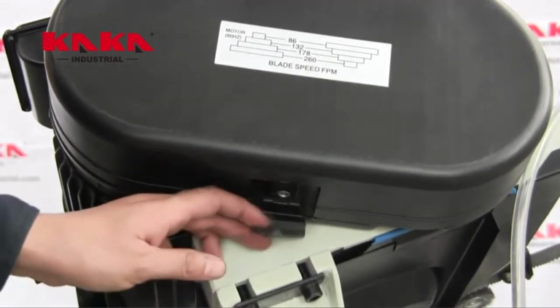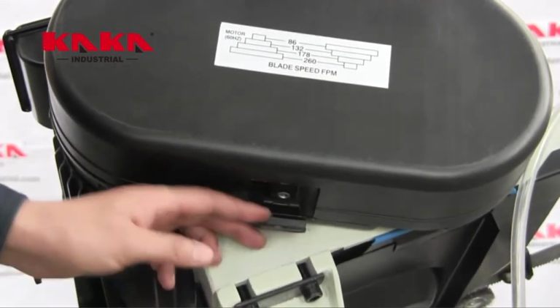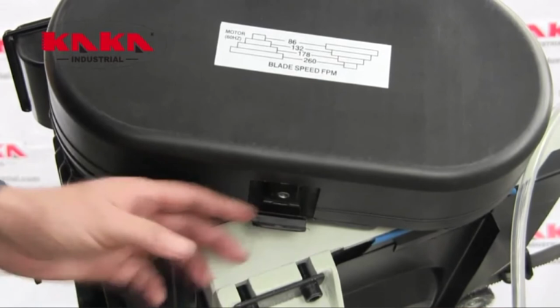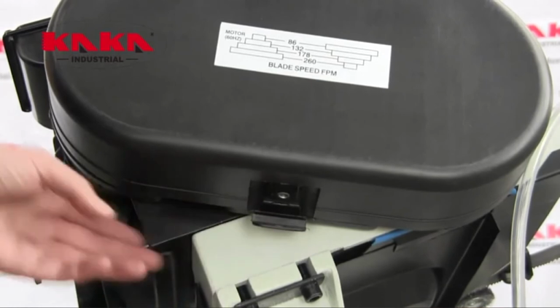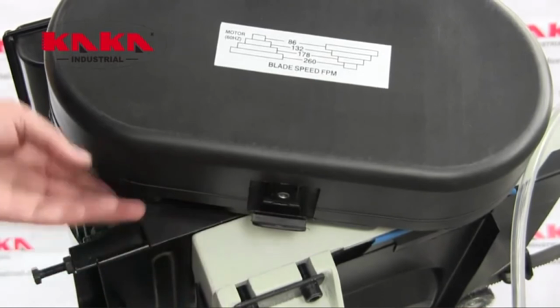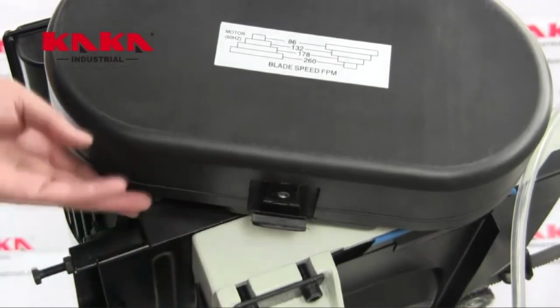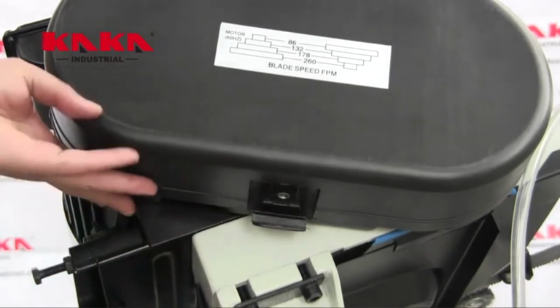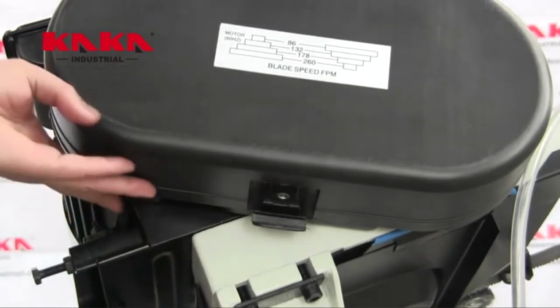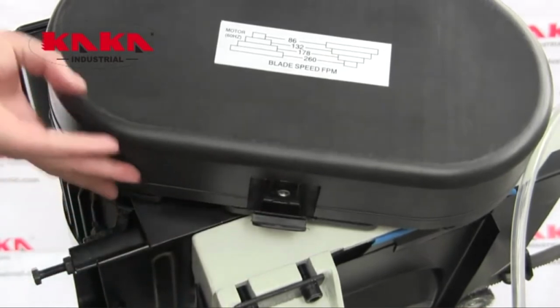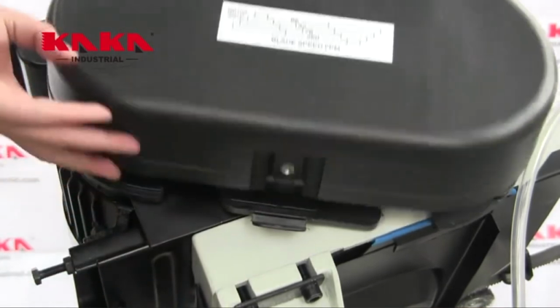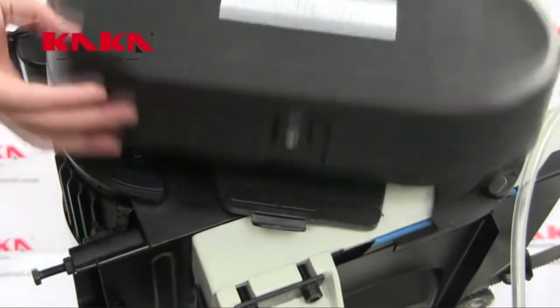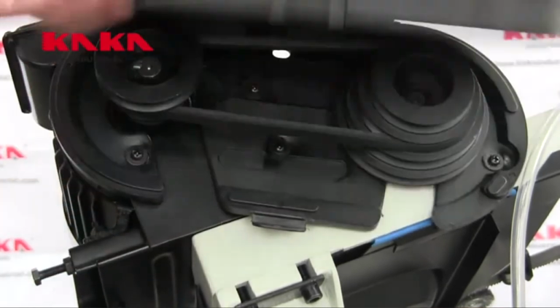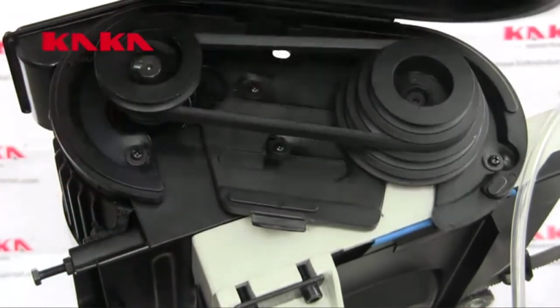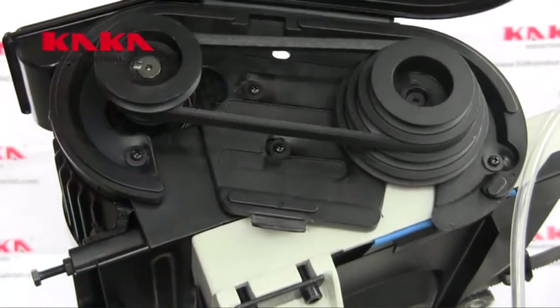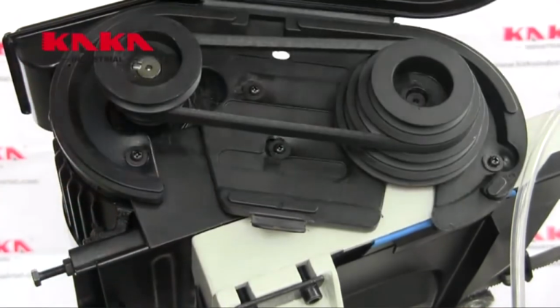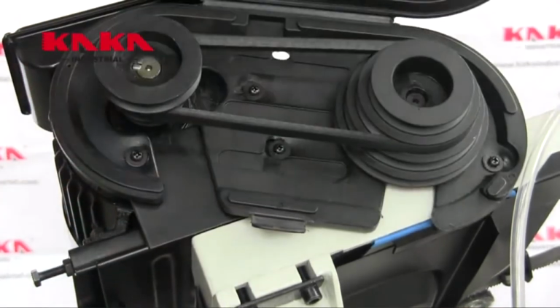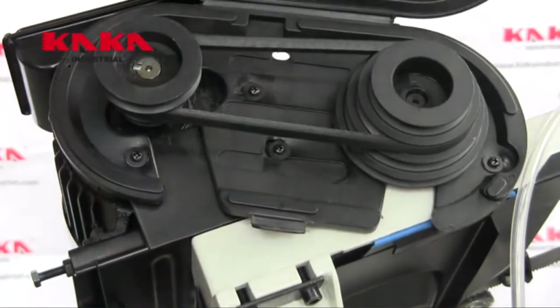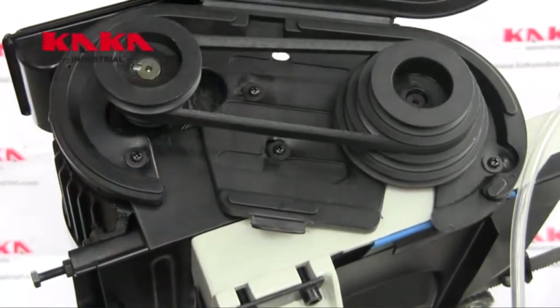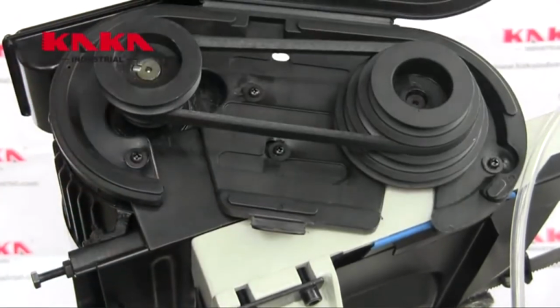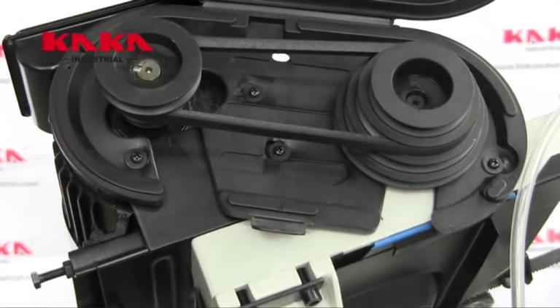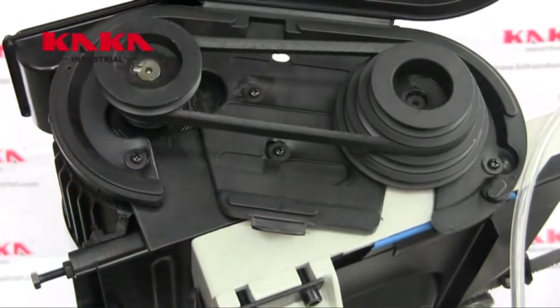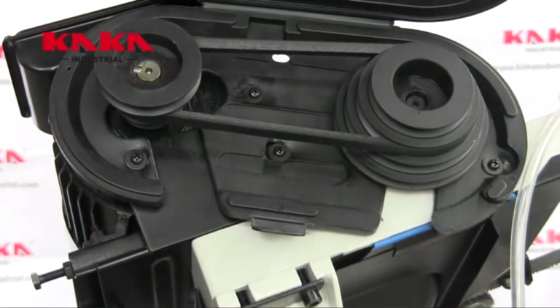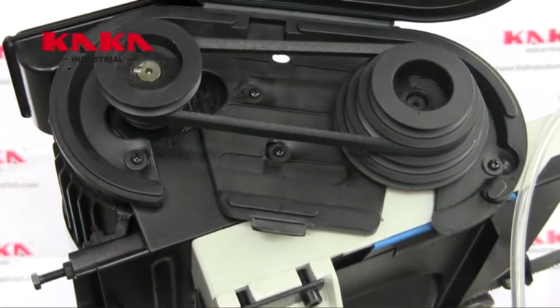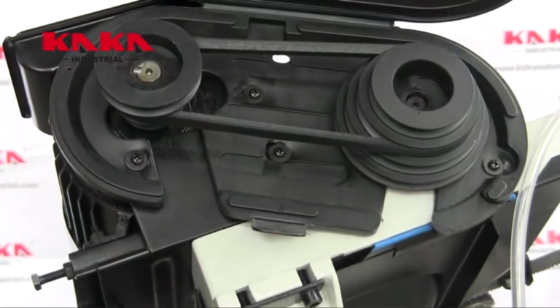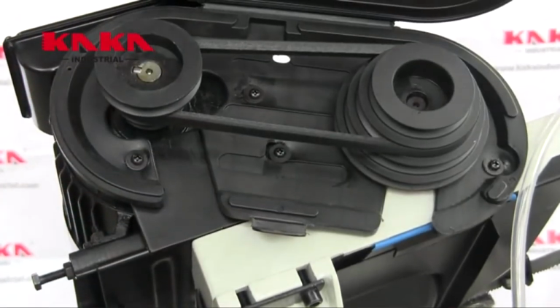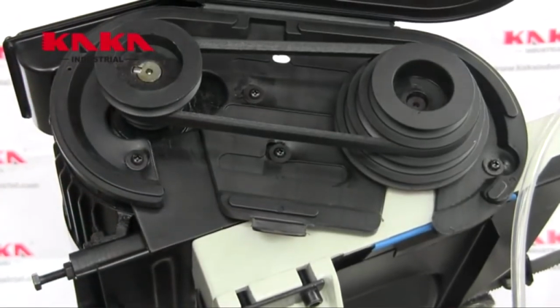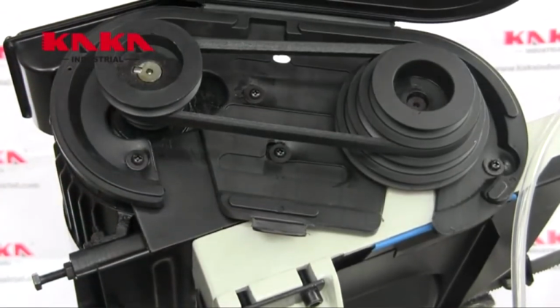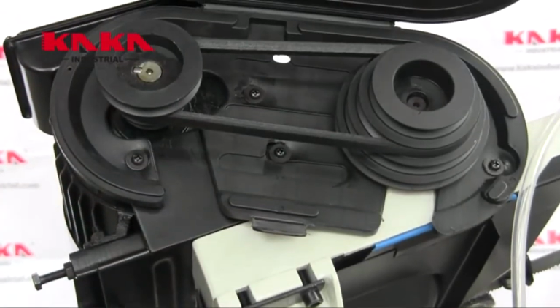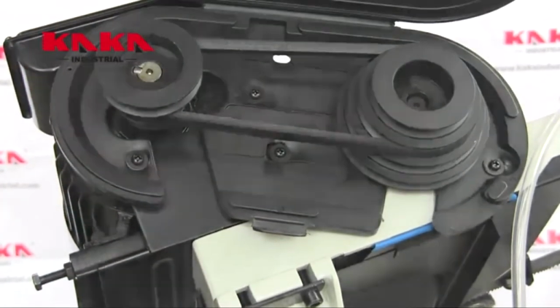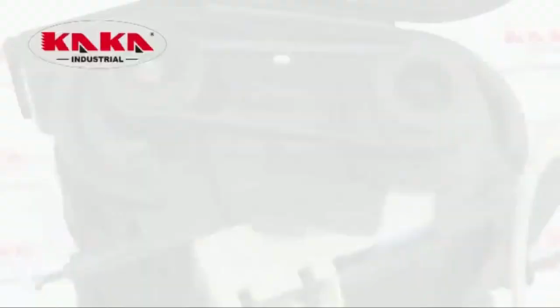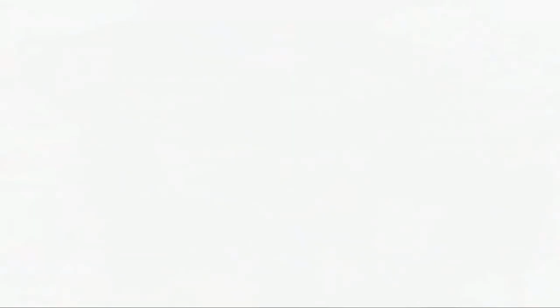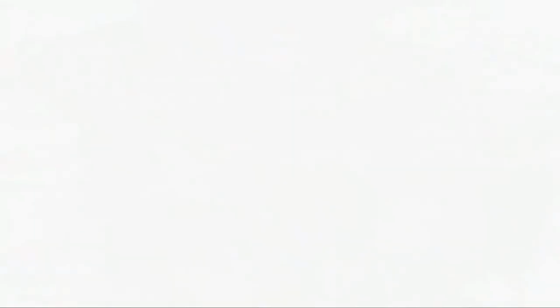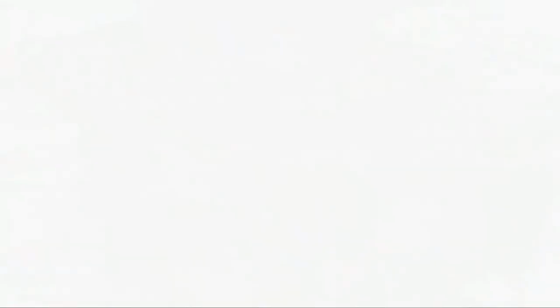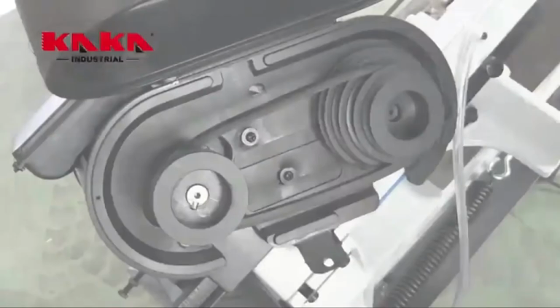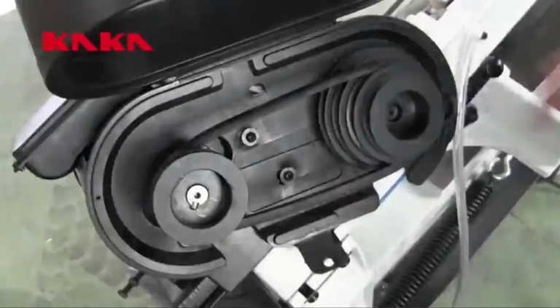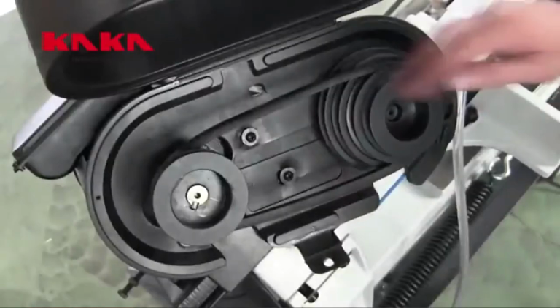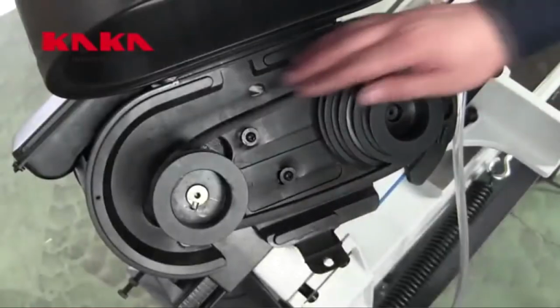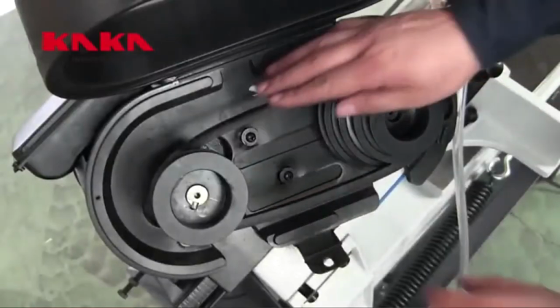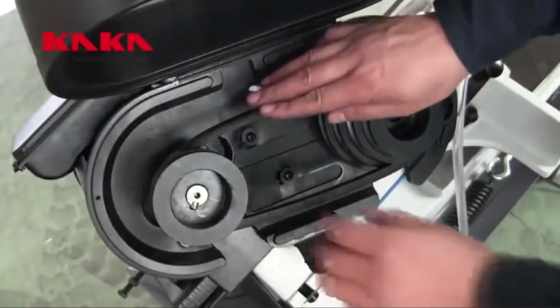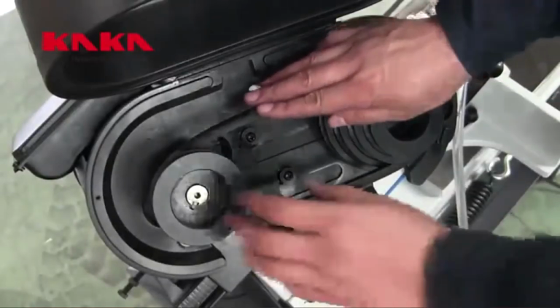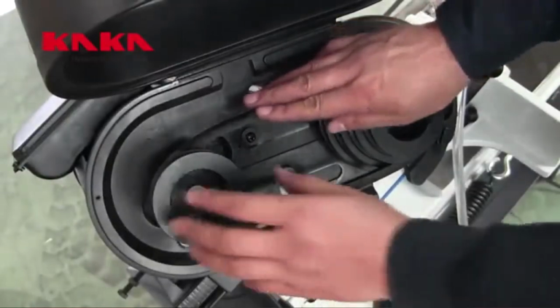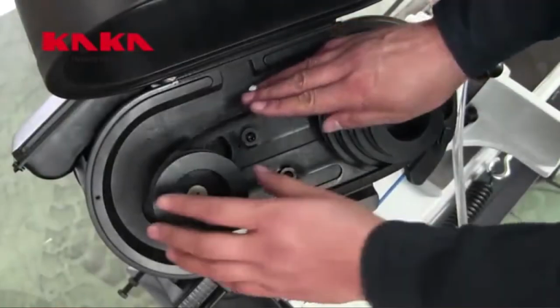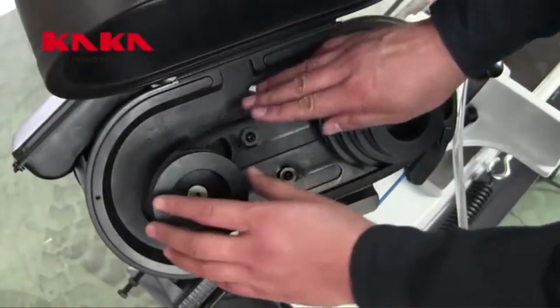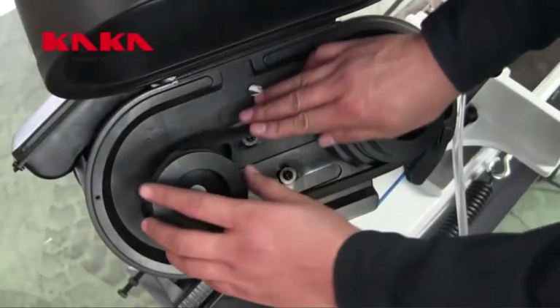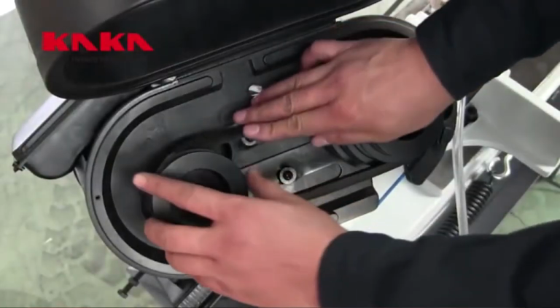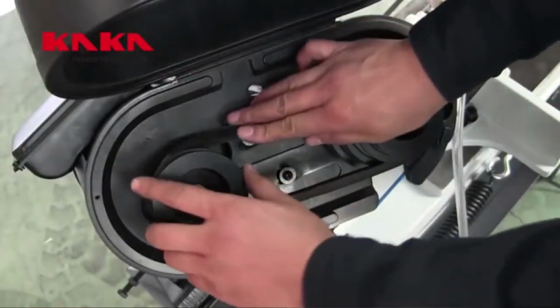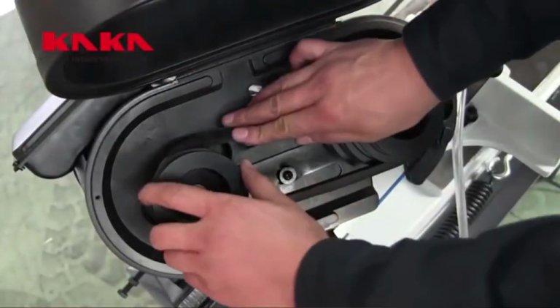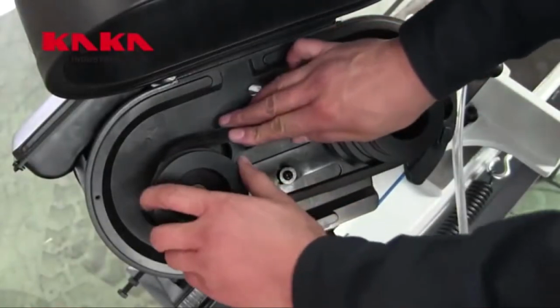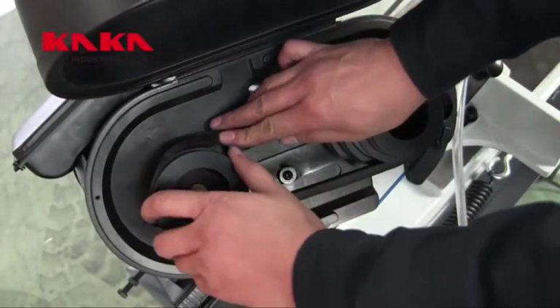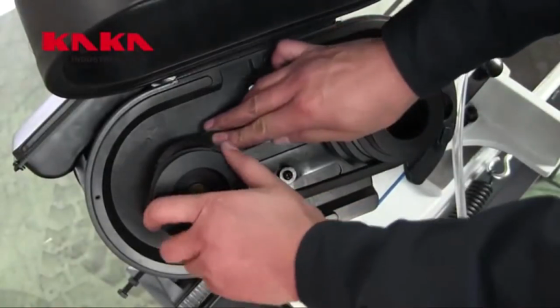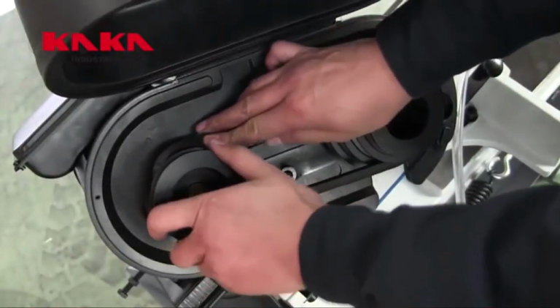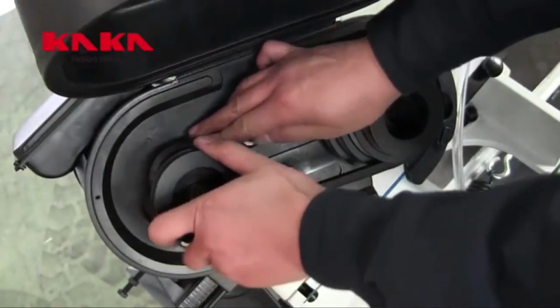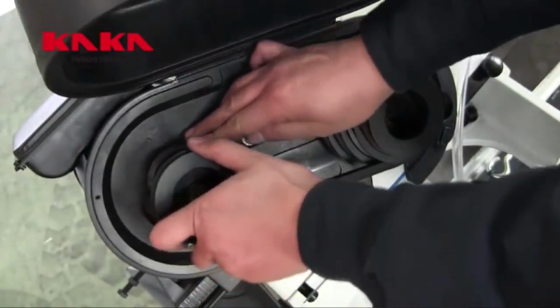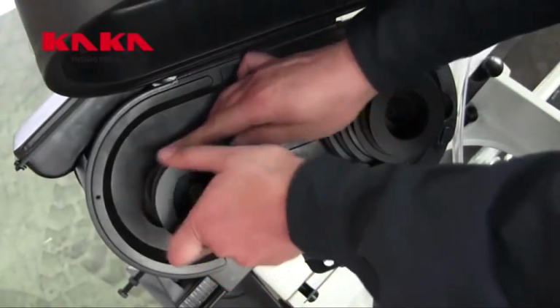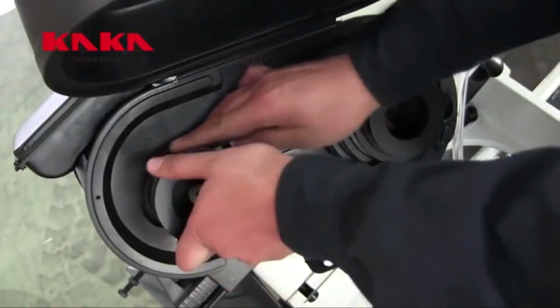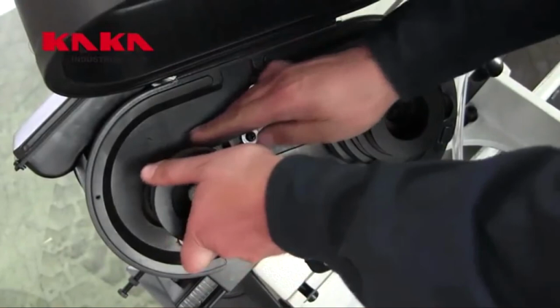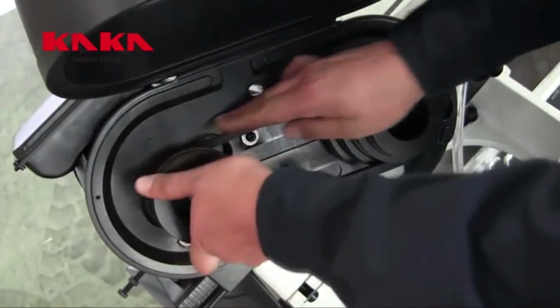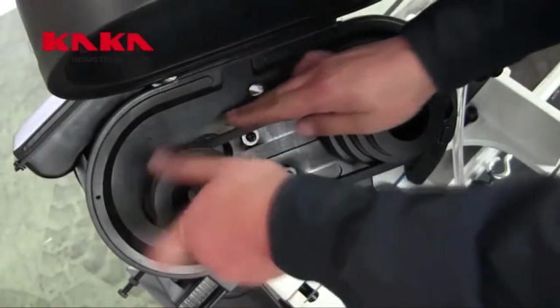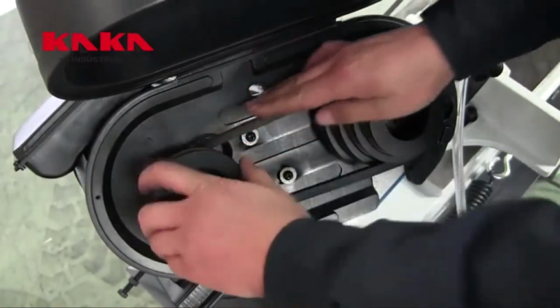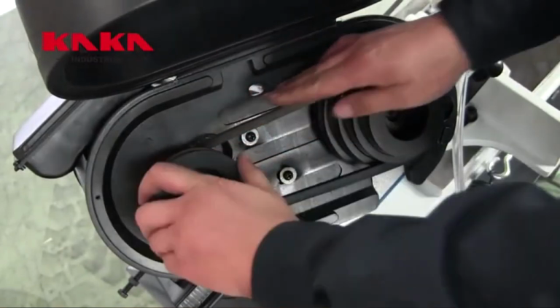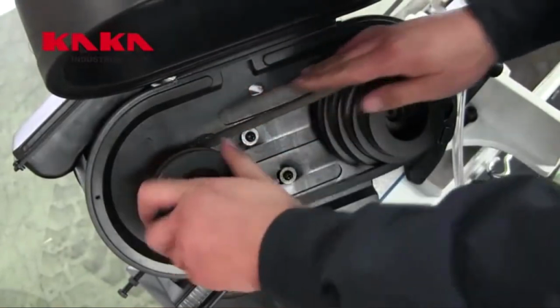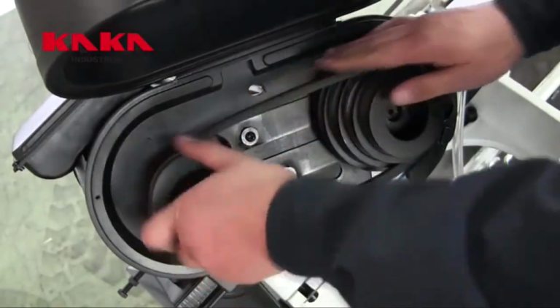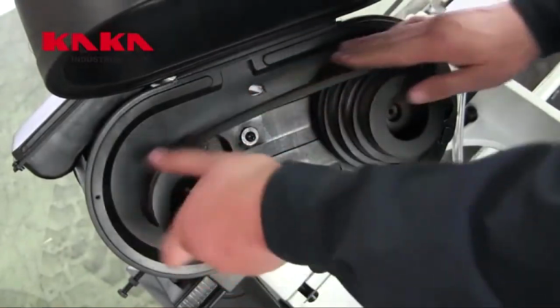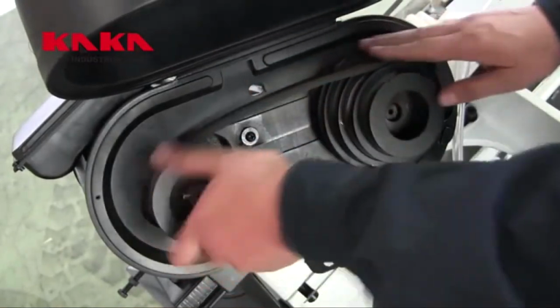The roller skate bearings on the blade guide also have a nasty habit of breaking, so replacing these is also a good idea.